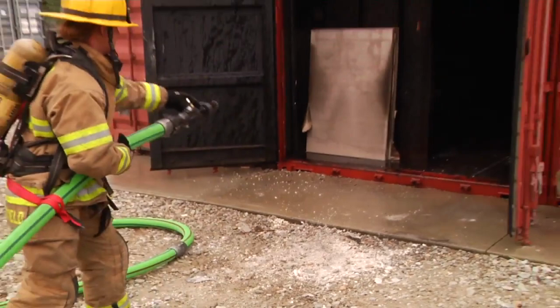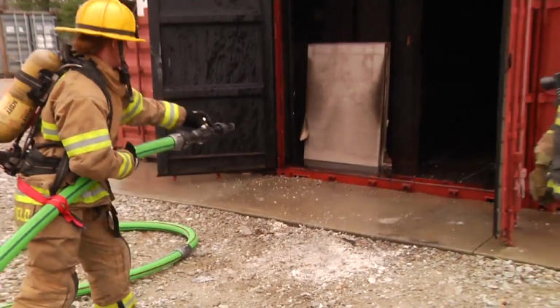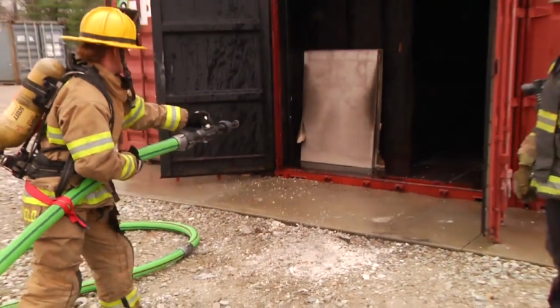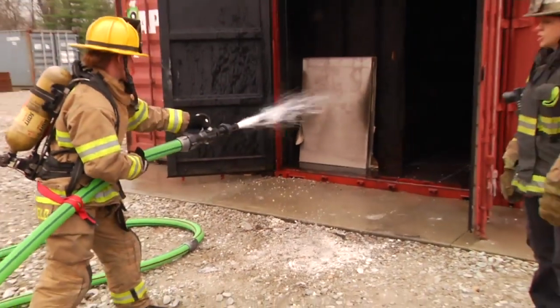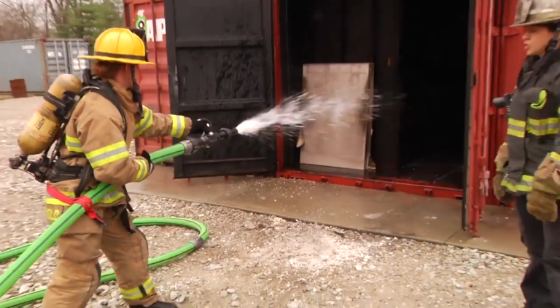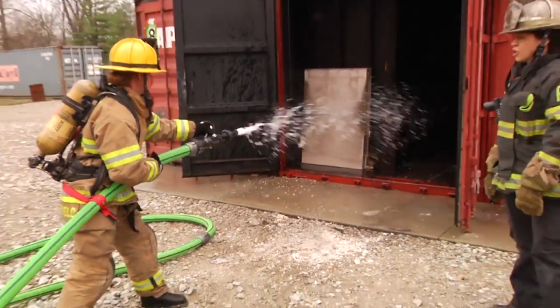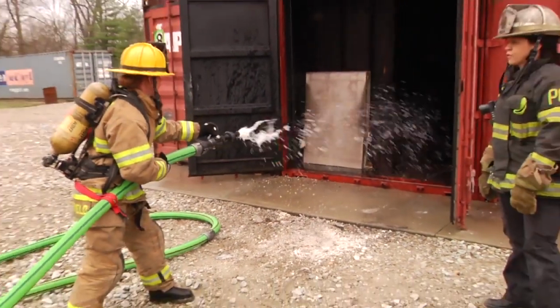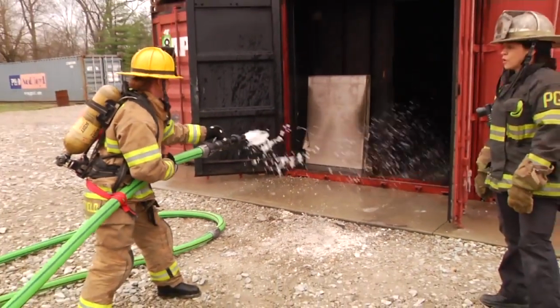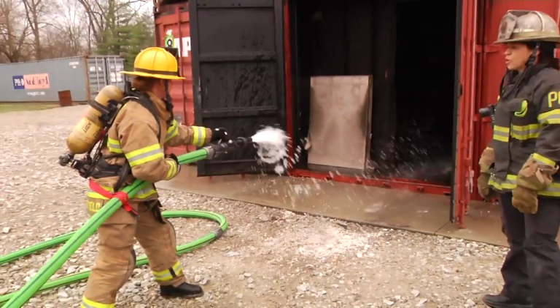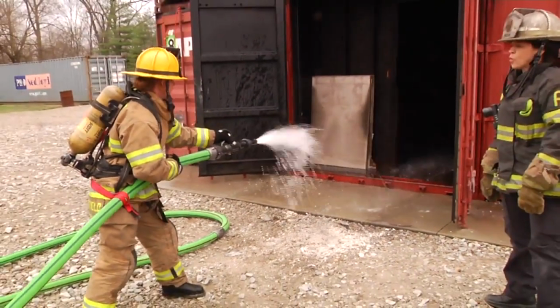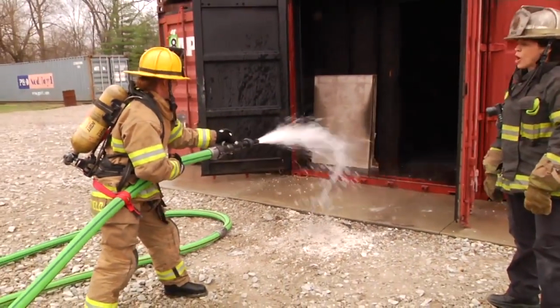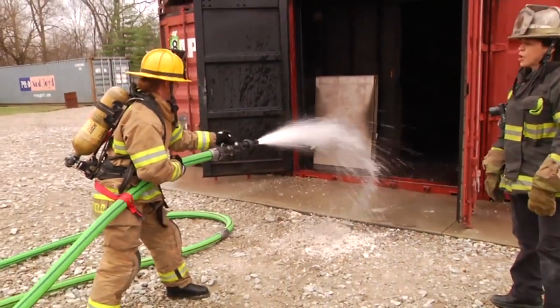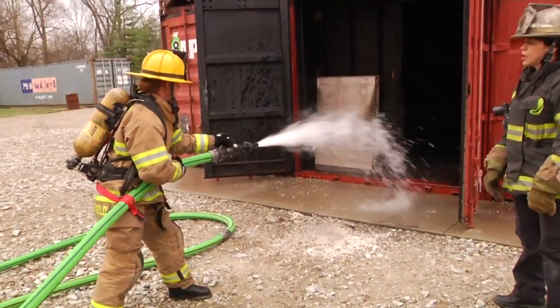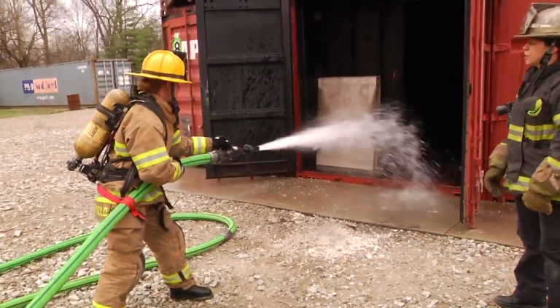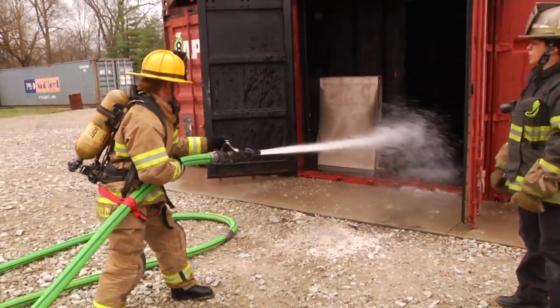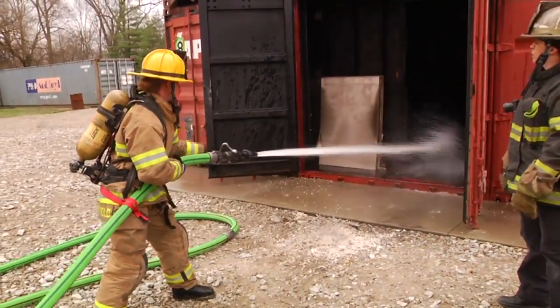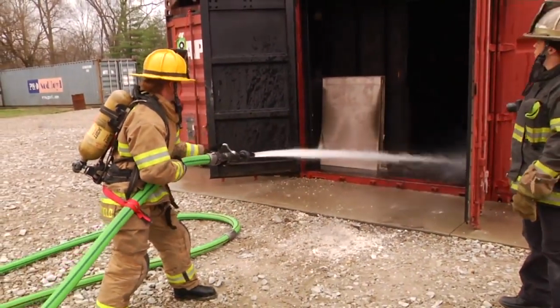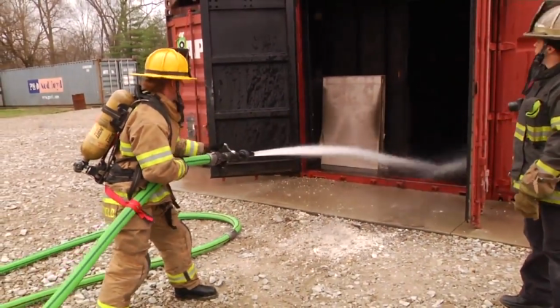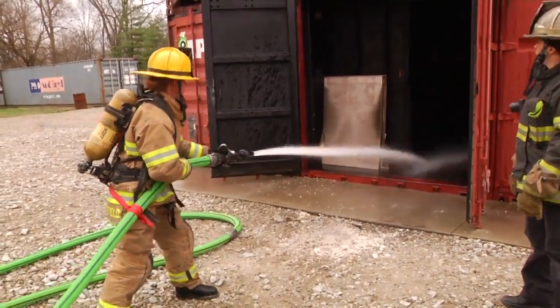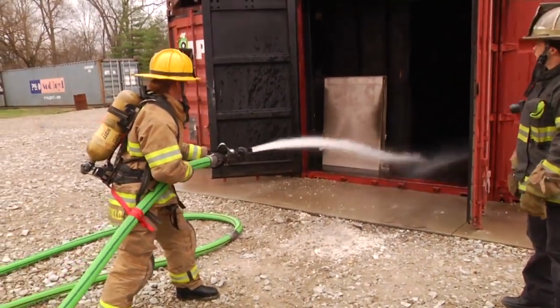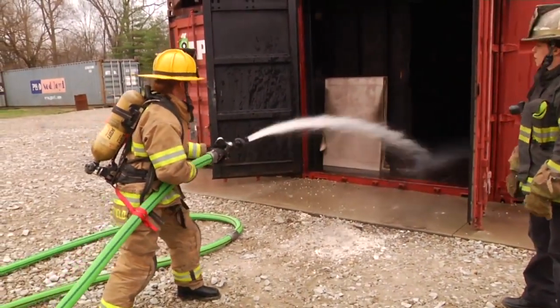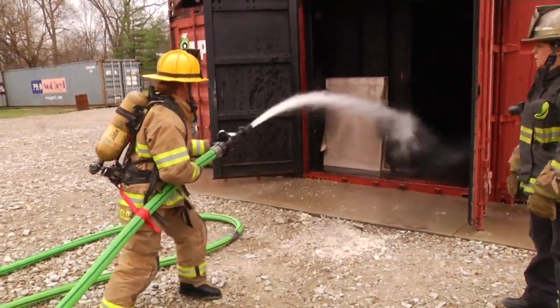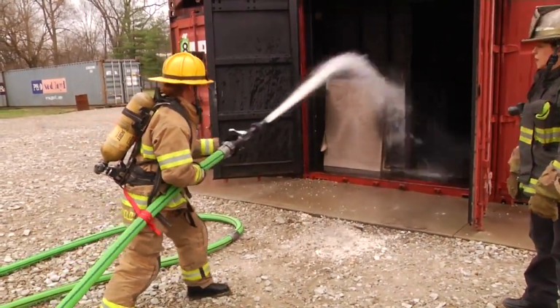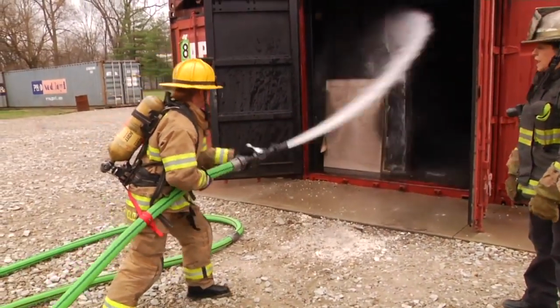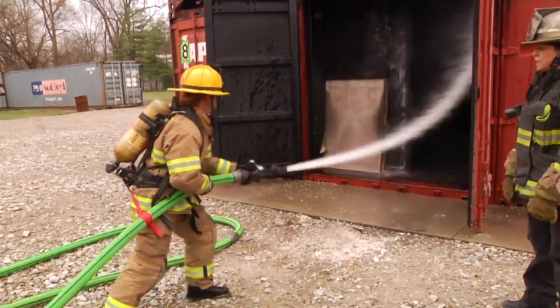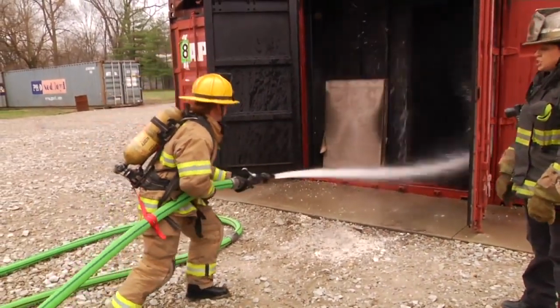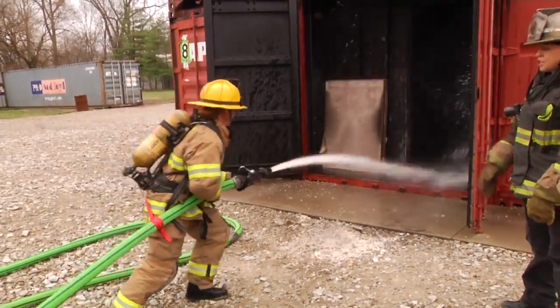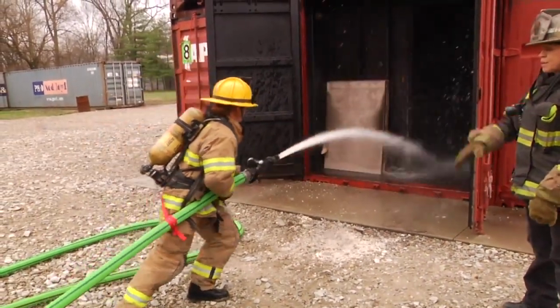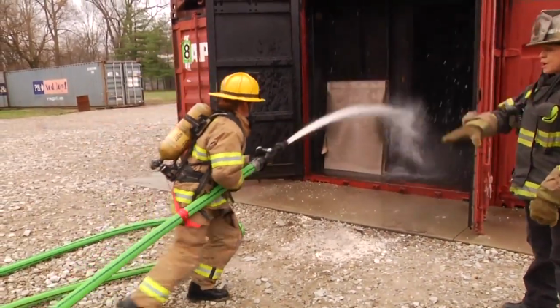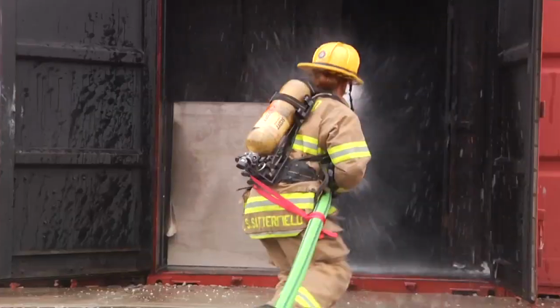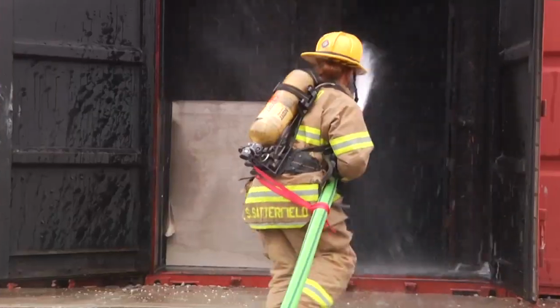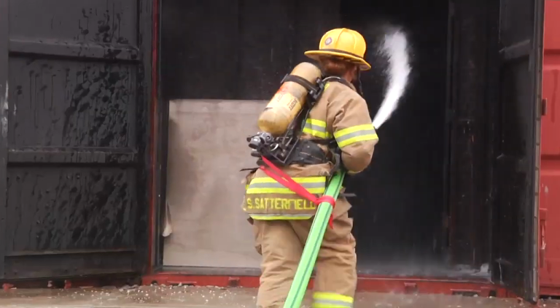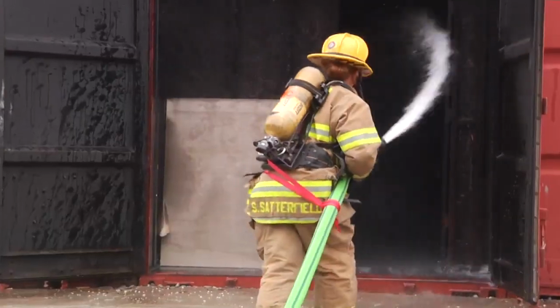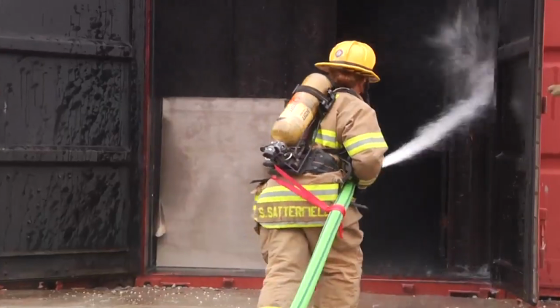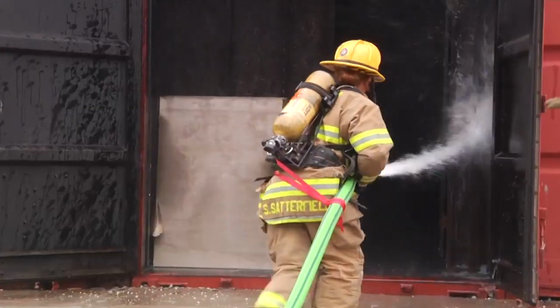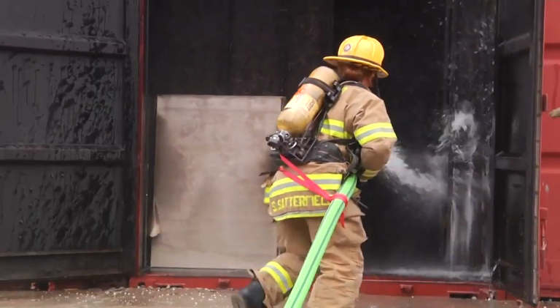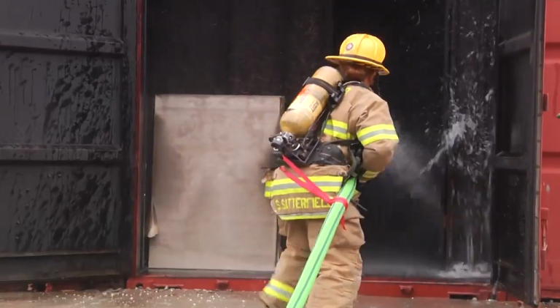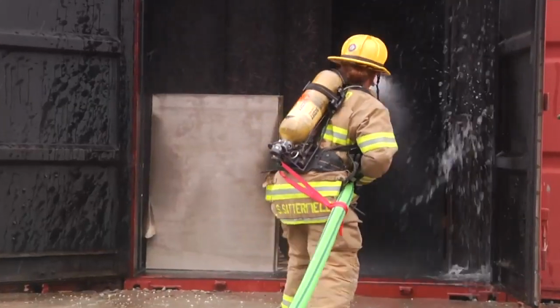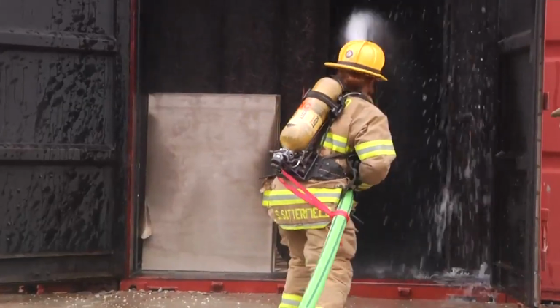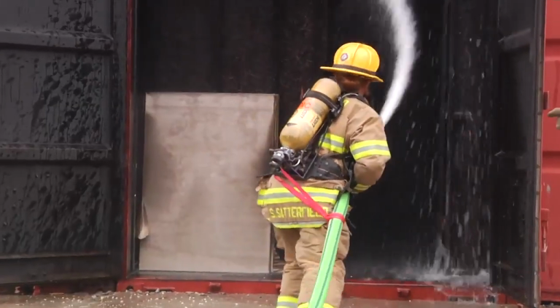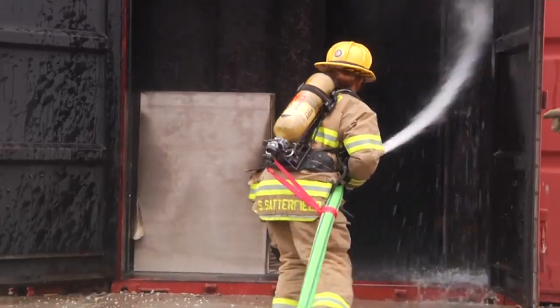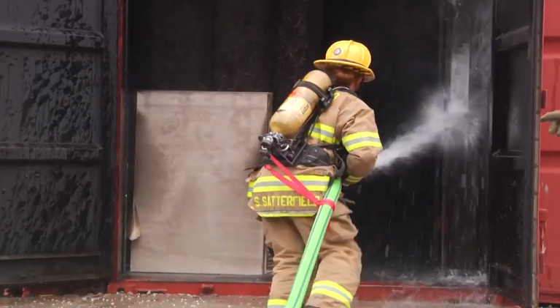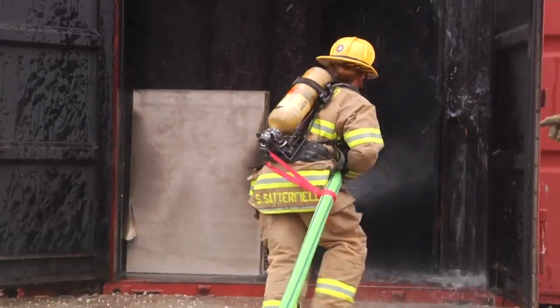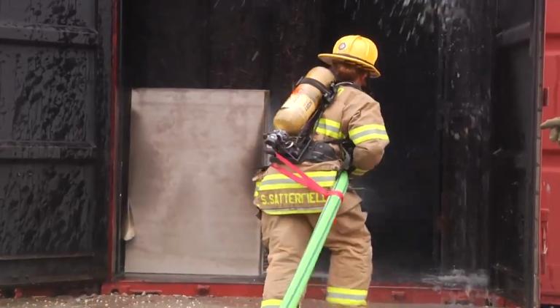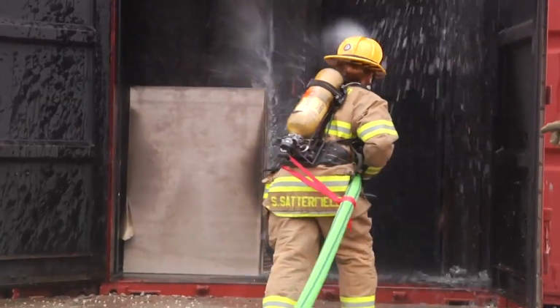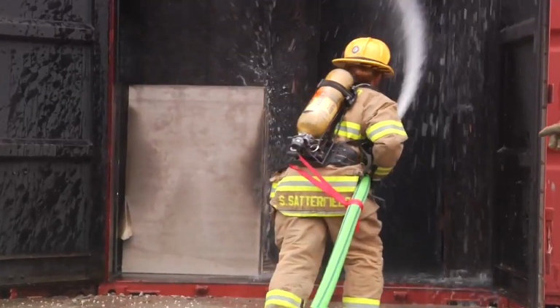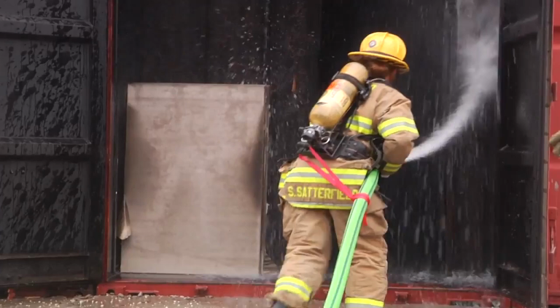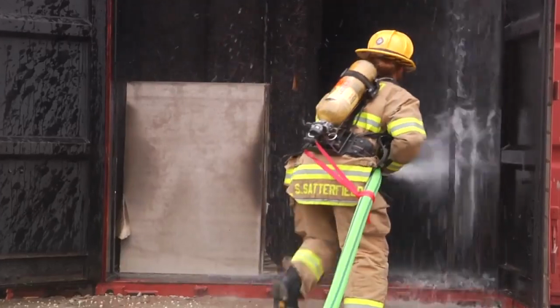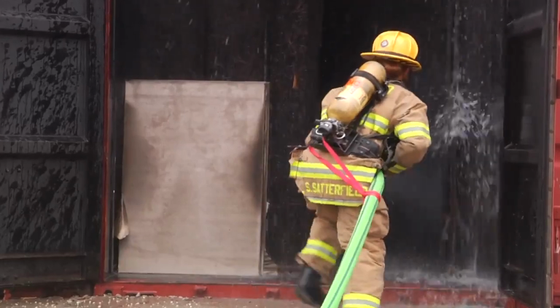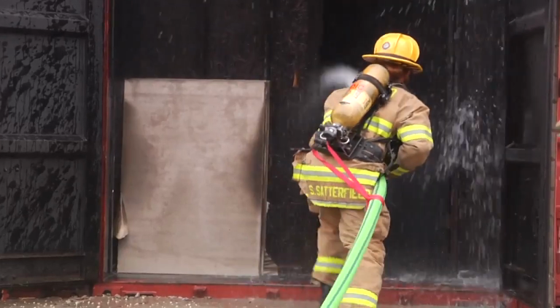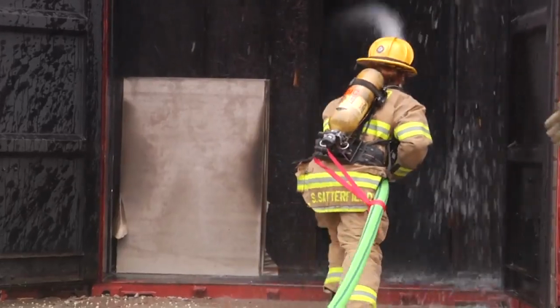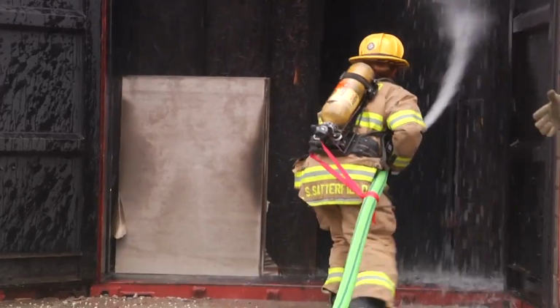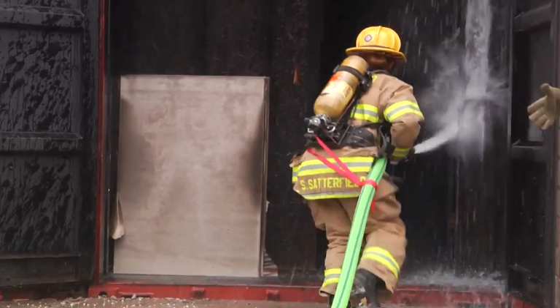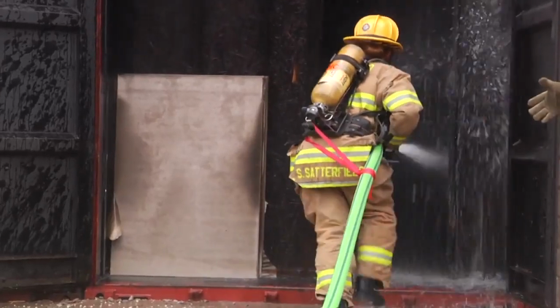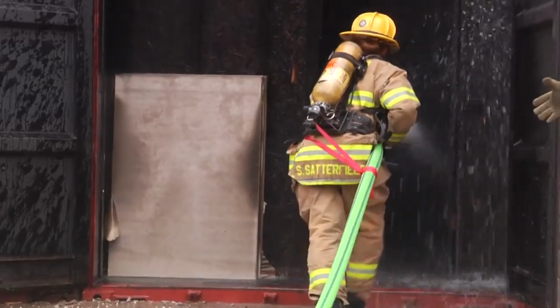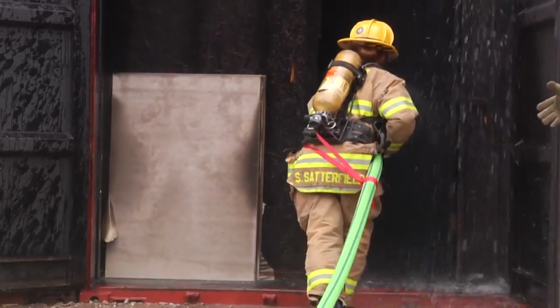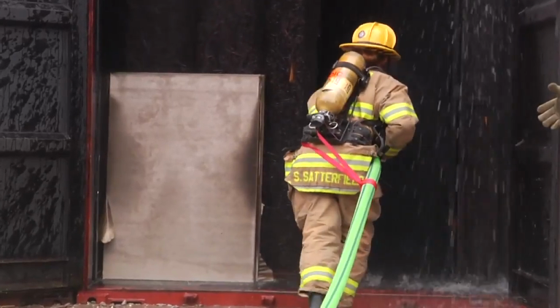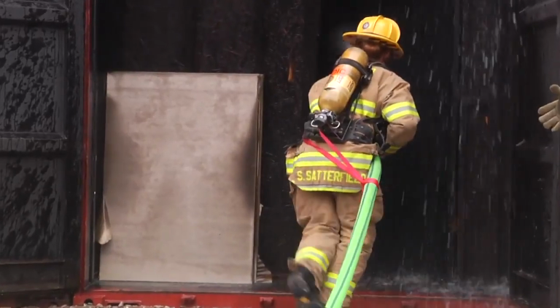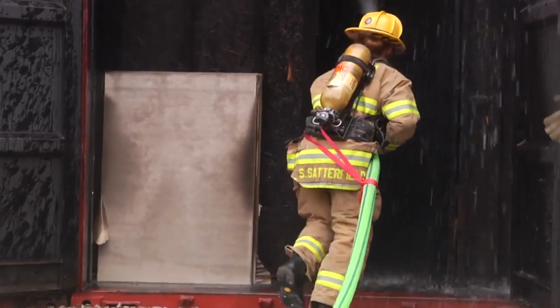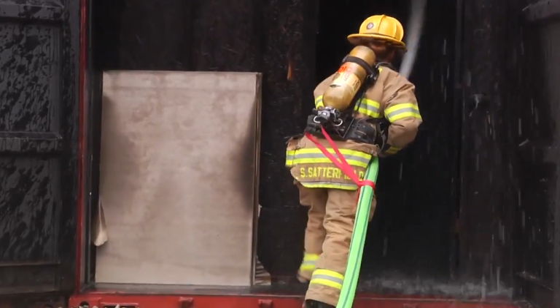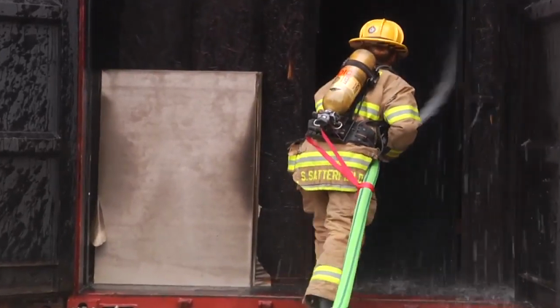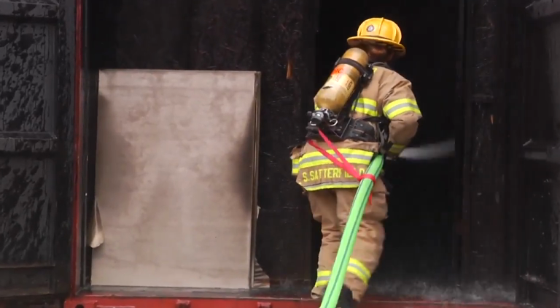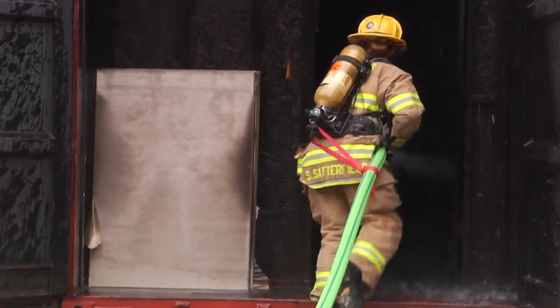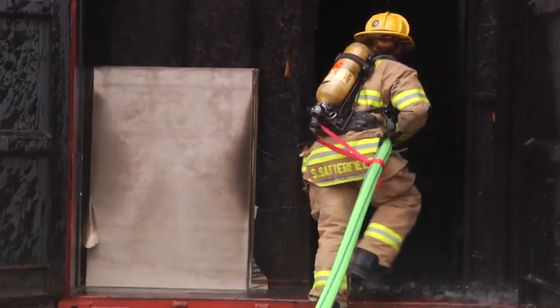She's going to start flowing water and she's able to advance that line with the use of the webbing, pulling the line in with her.